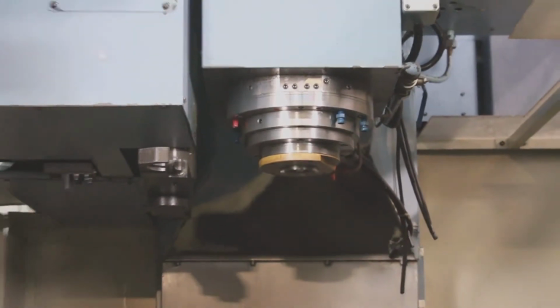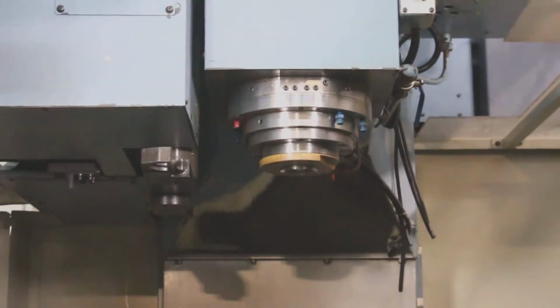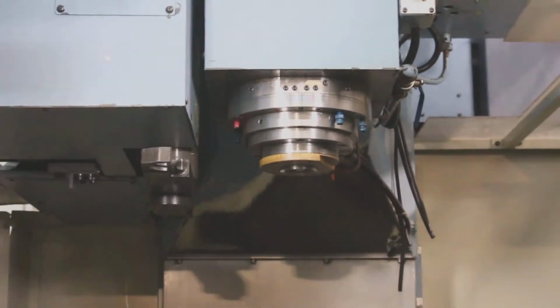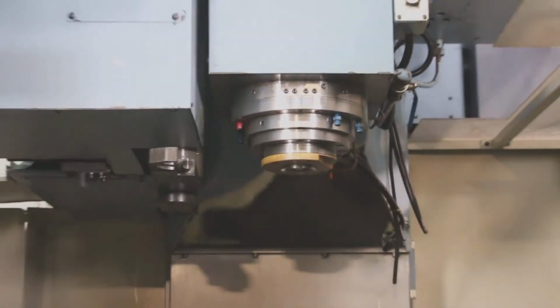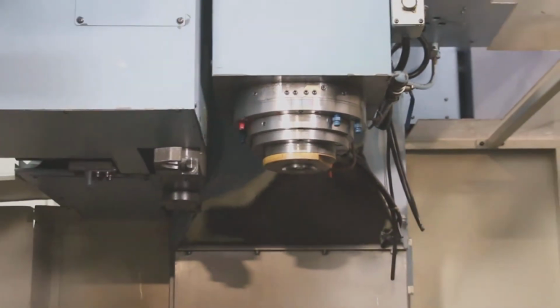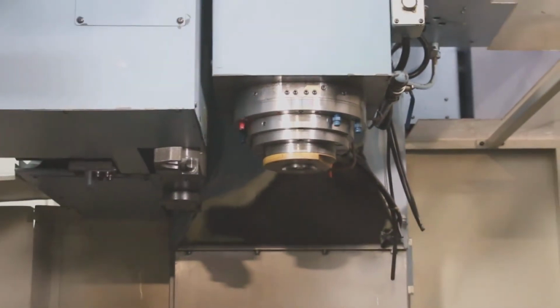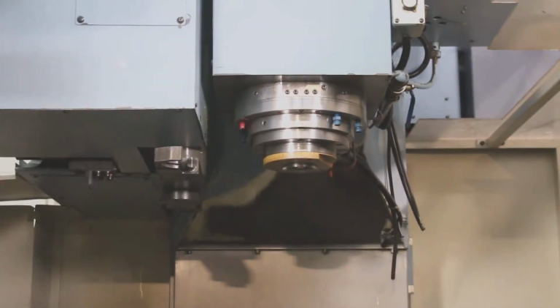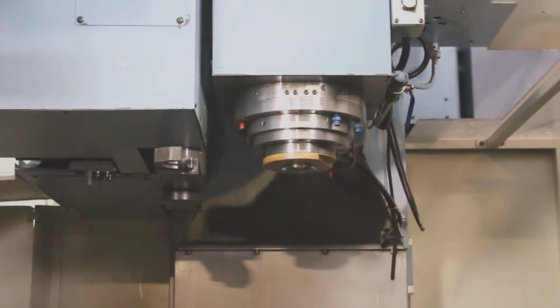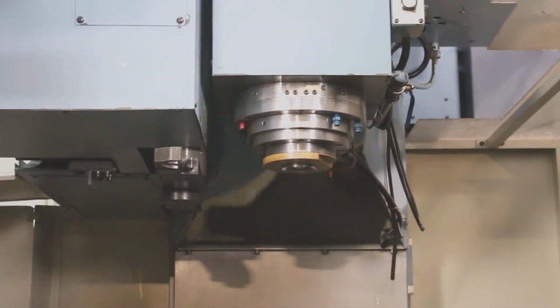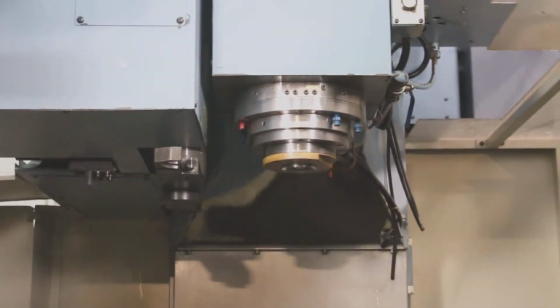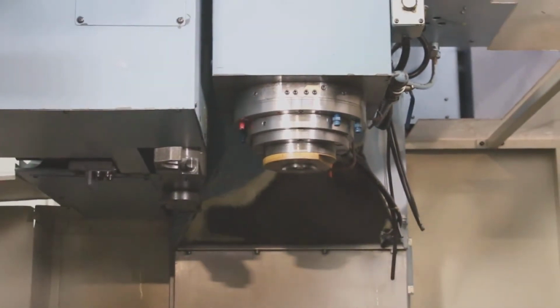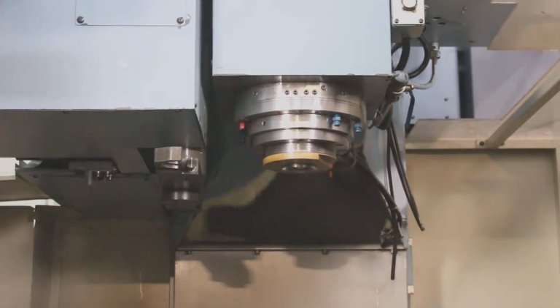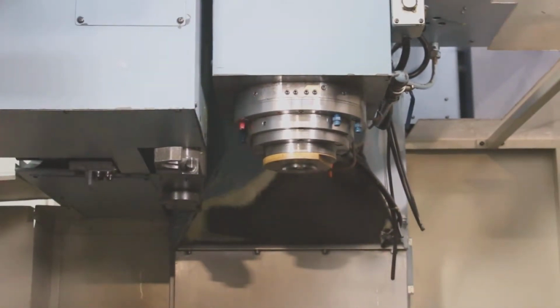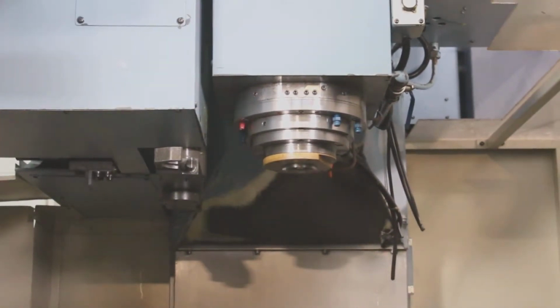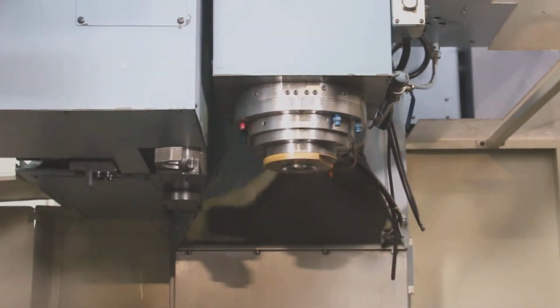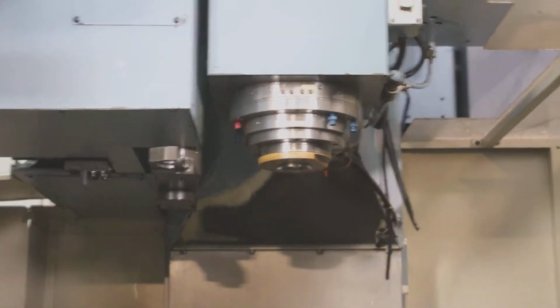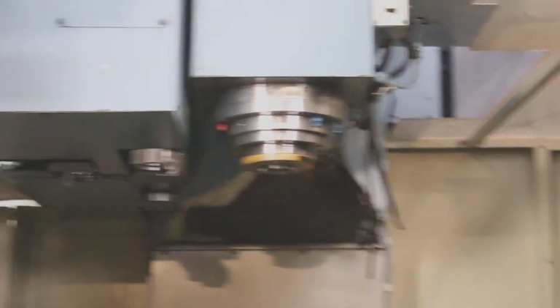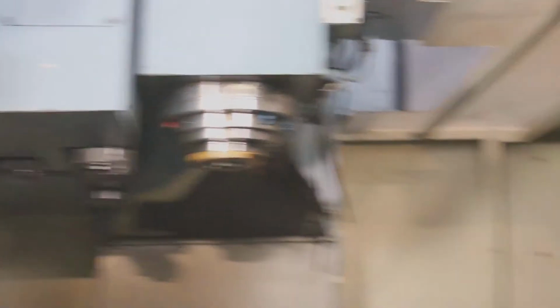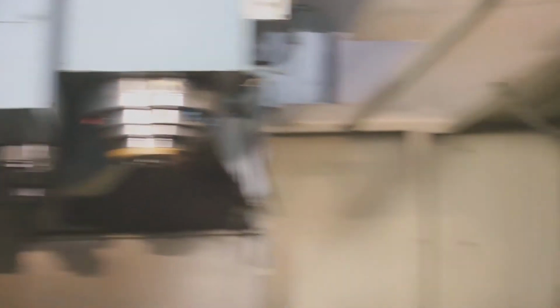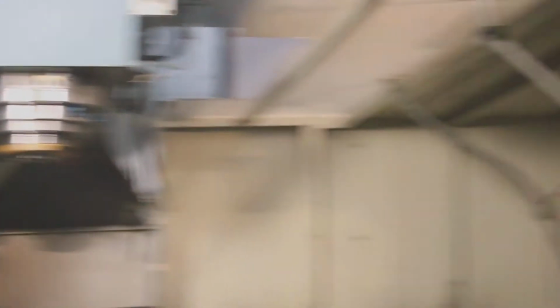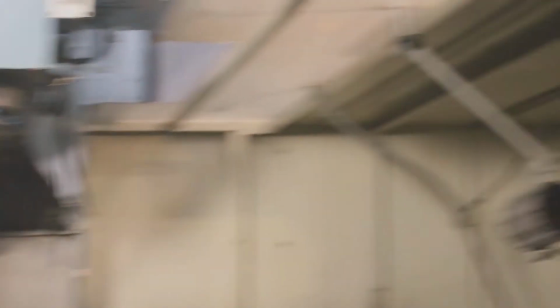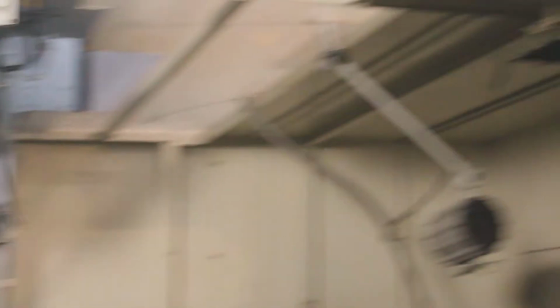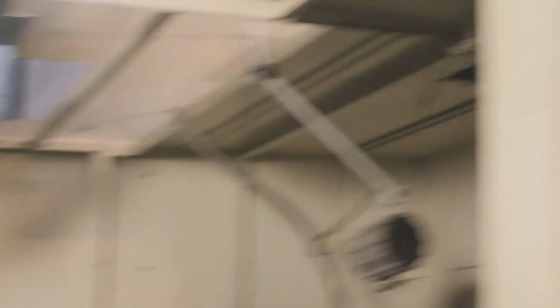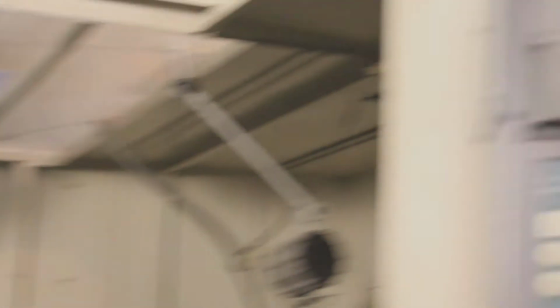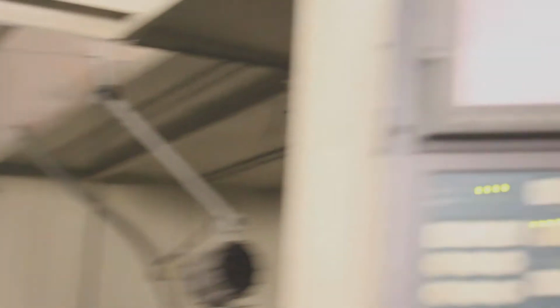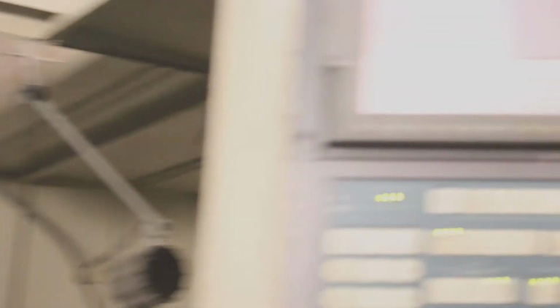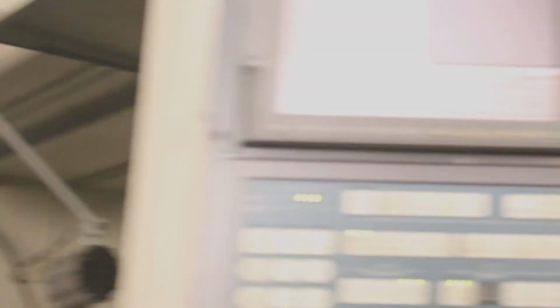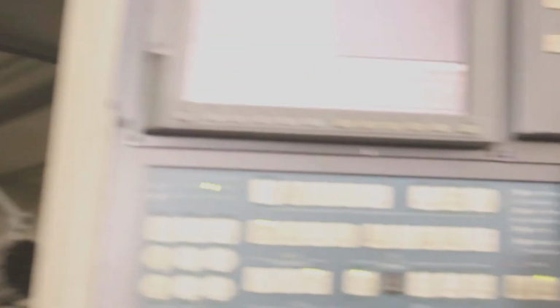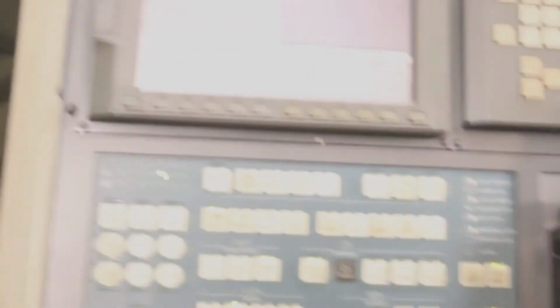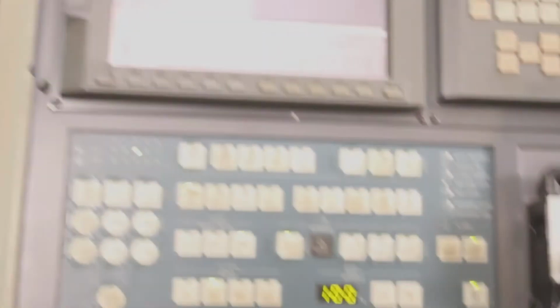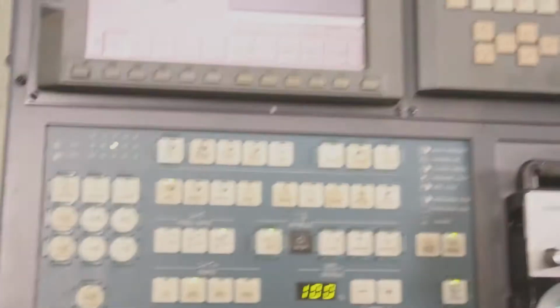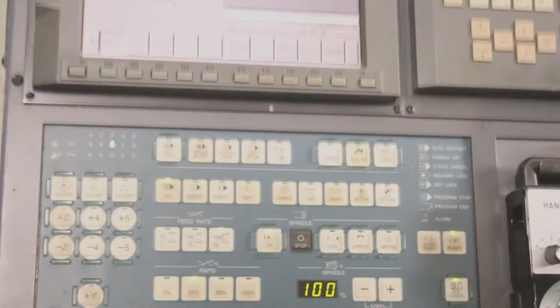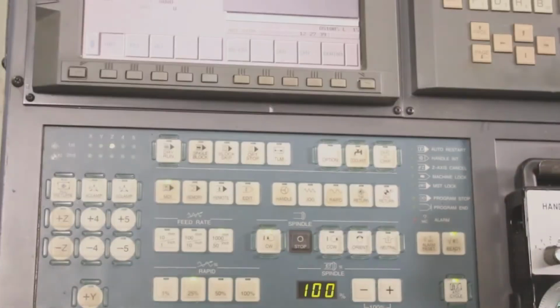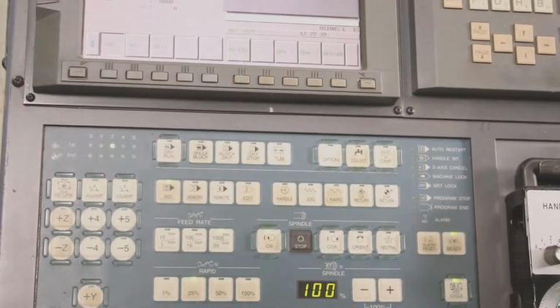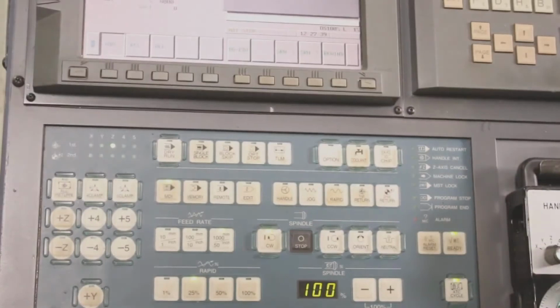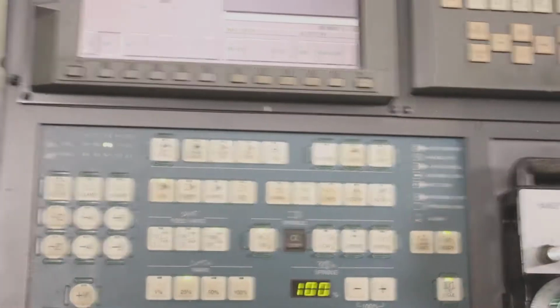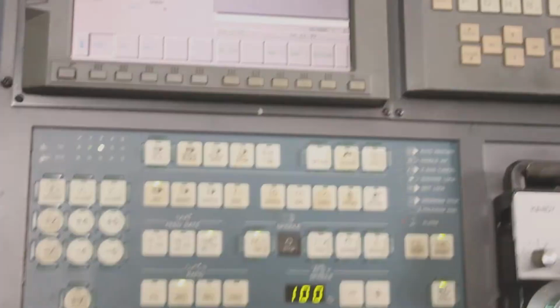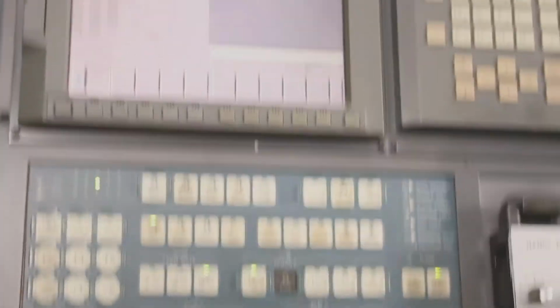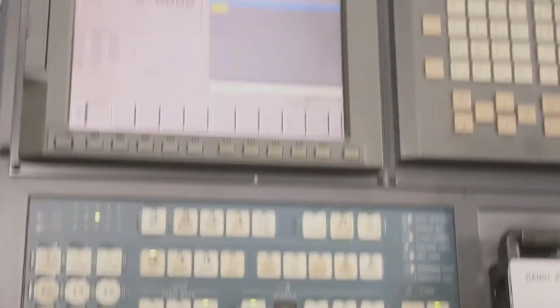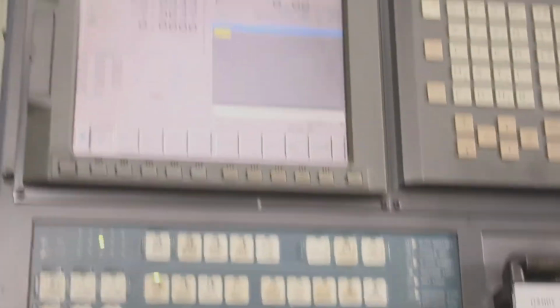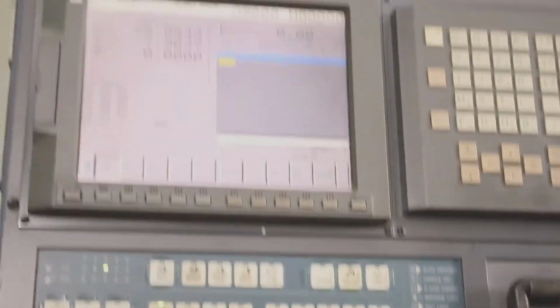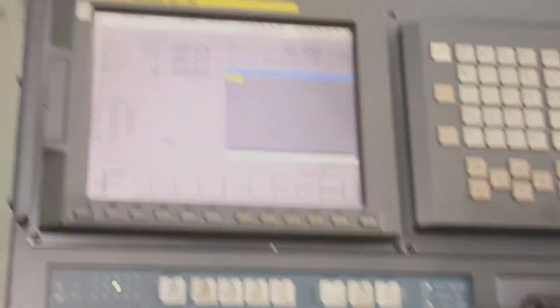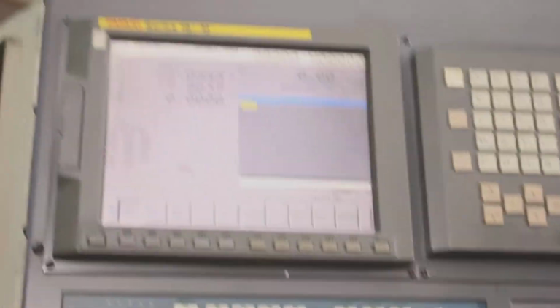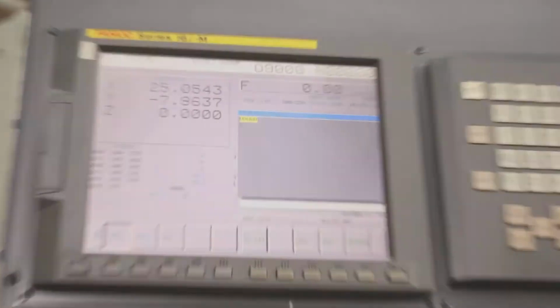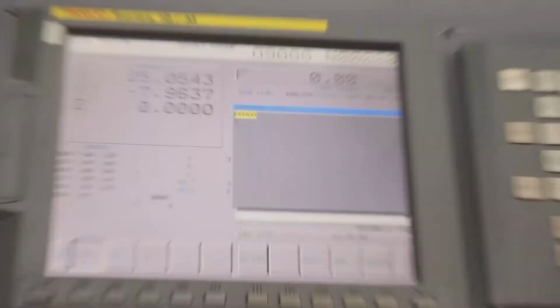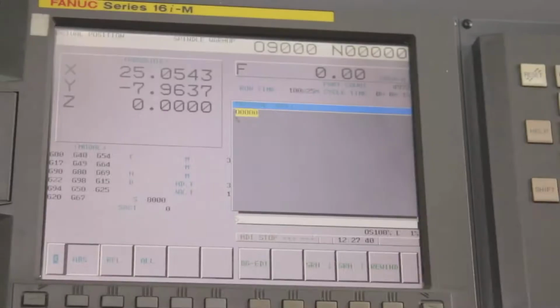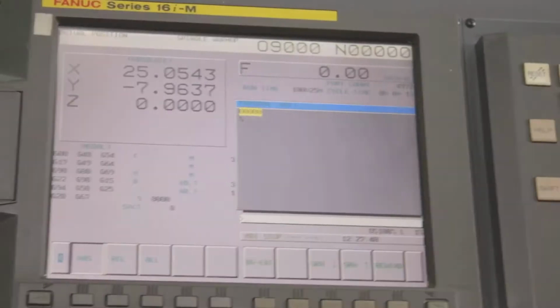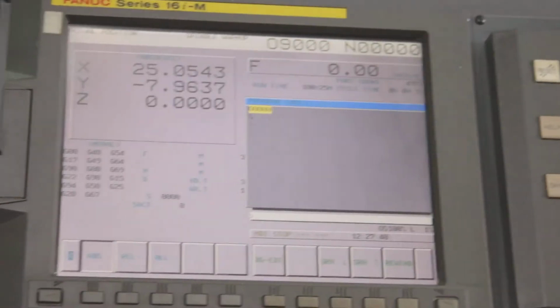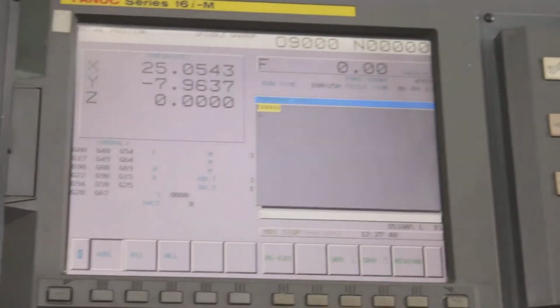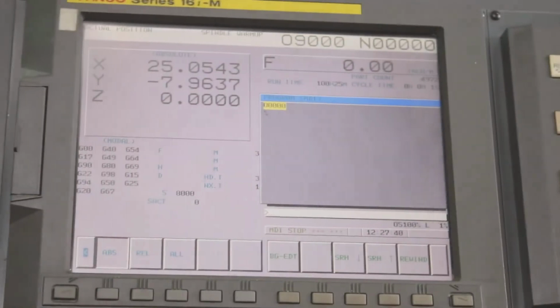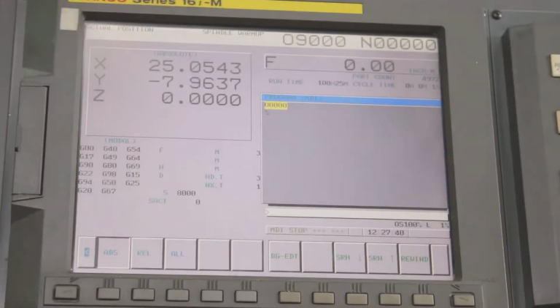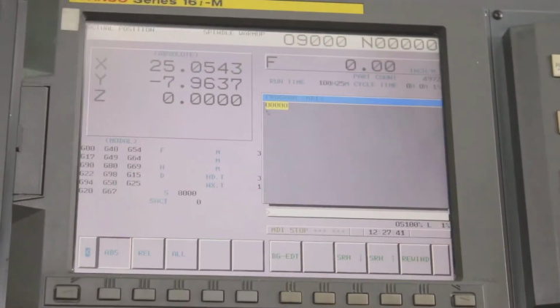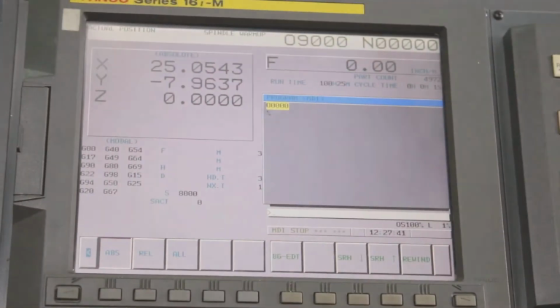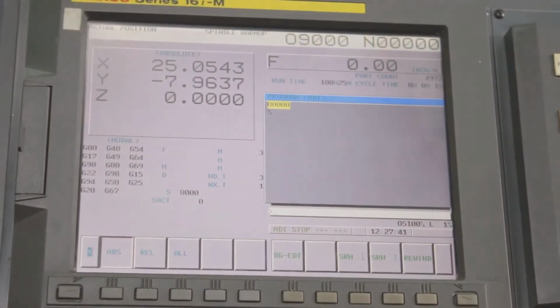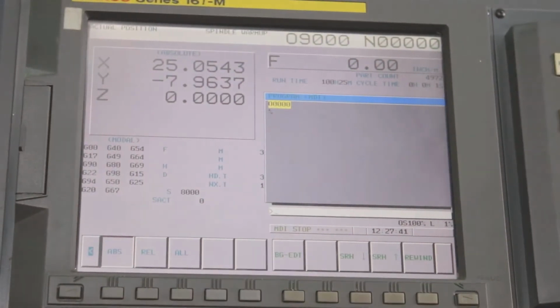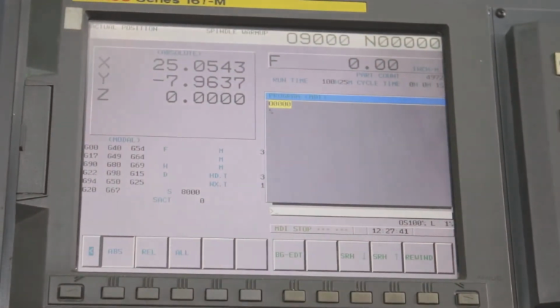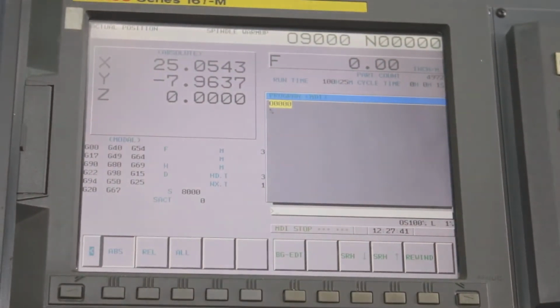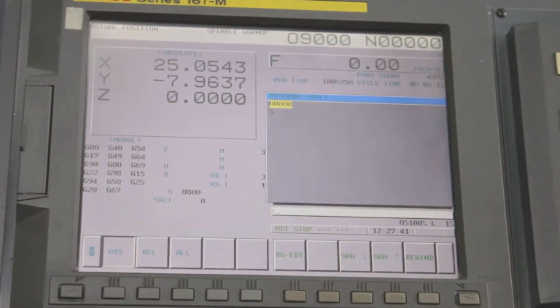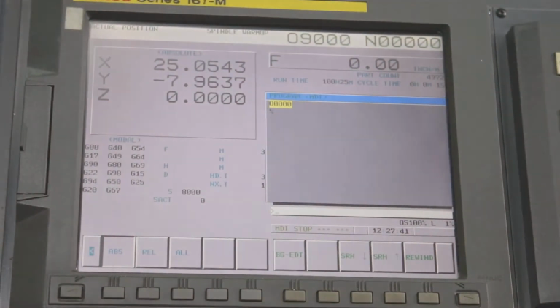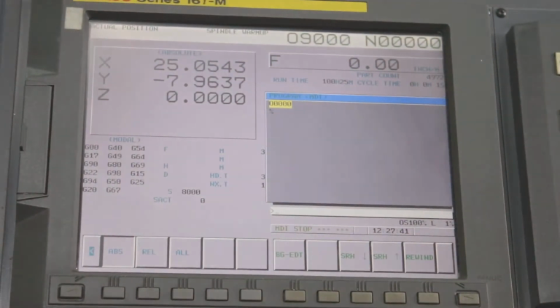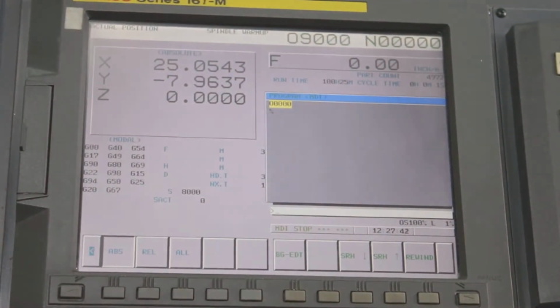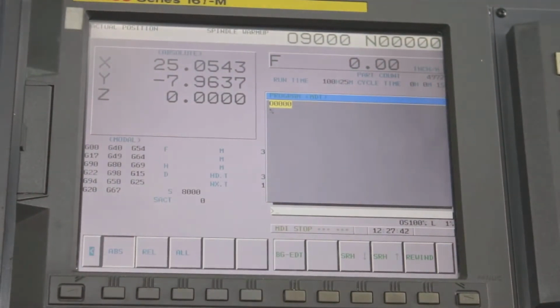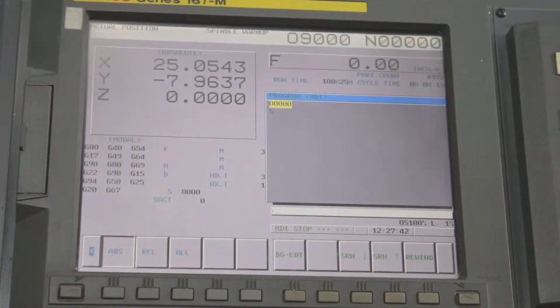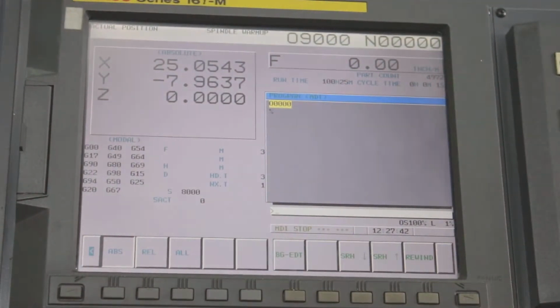This is a Phinuk 16 IM control with Phinuk AC servo drives and motors.